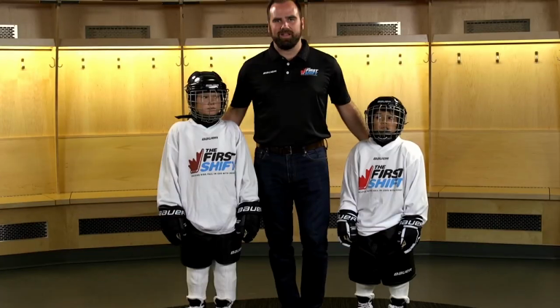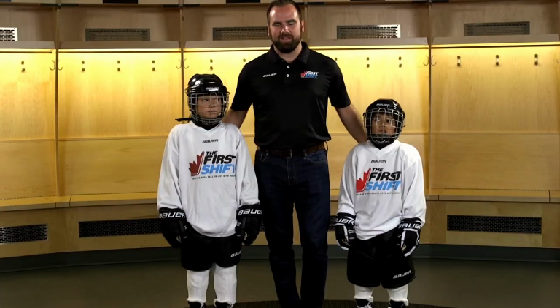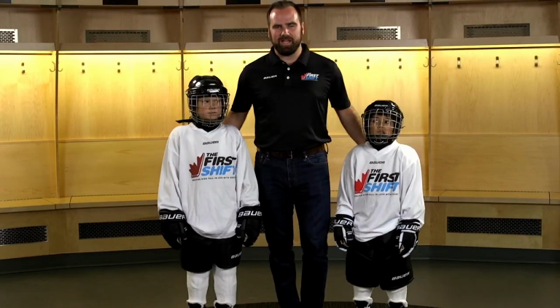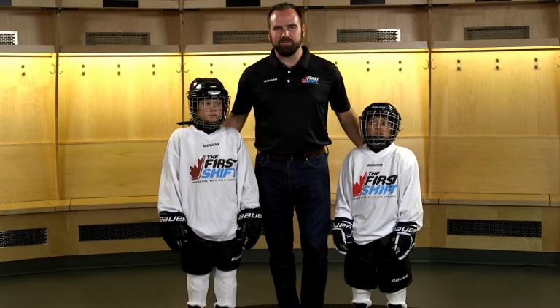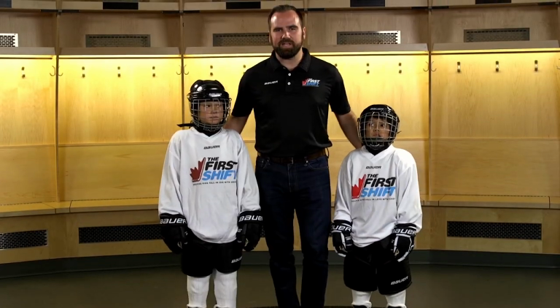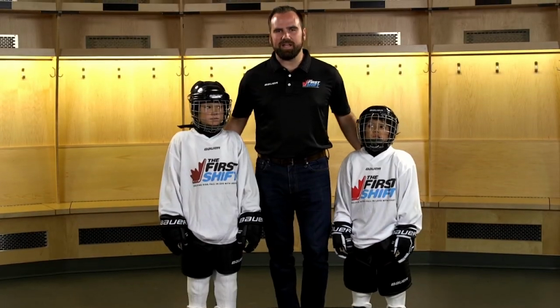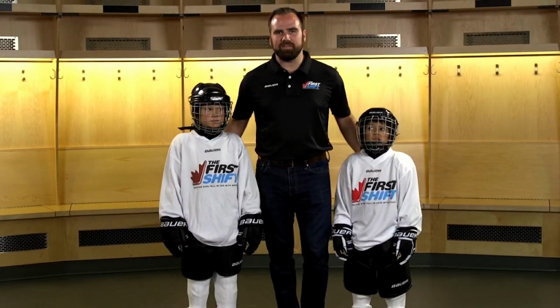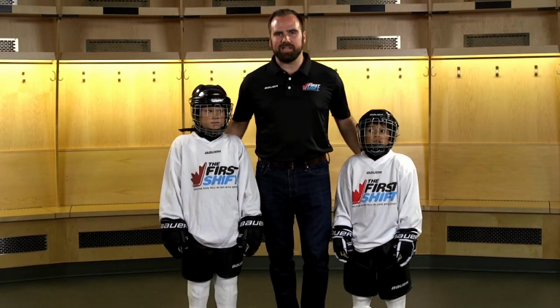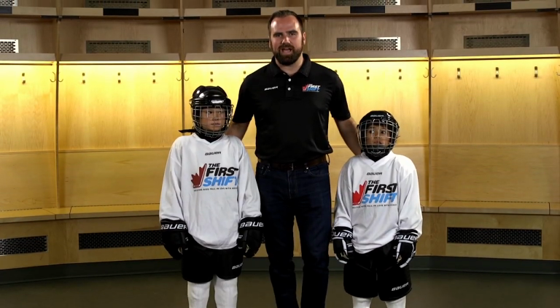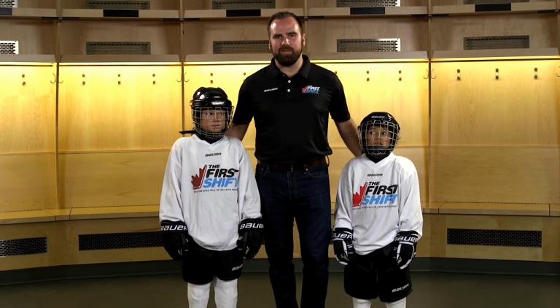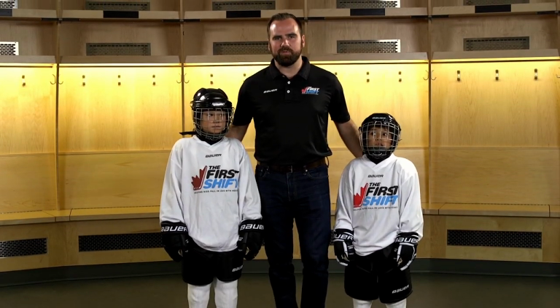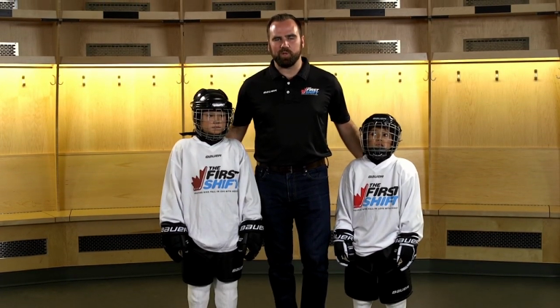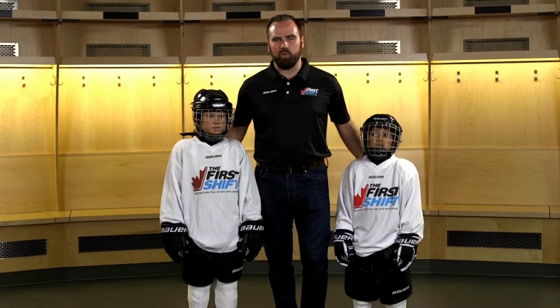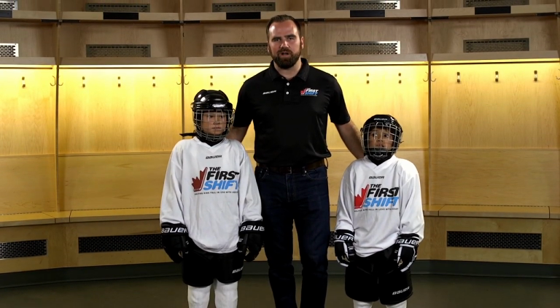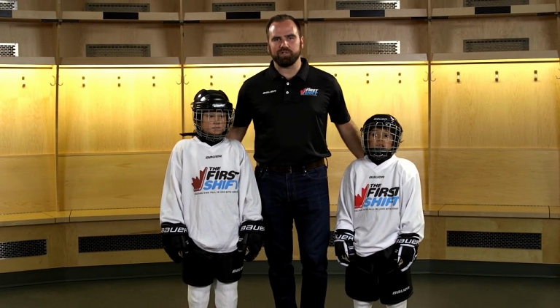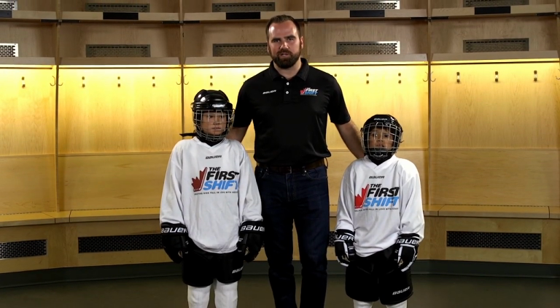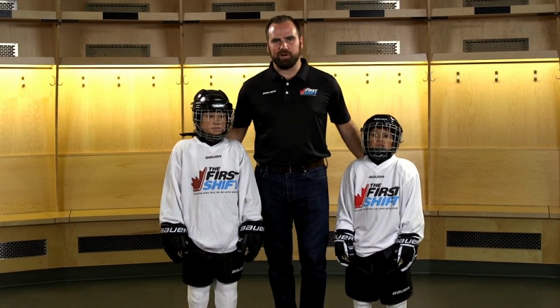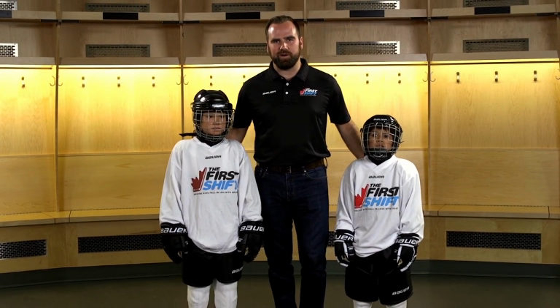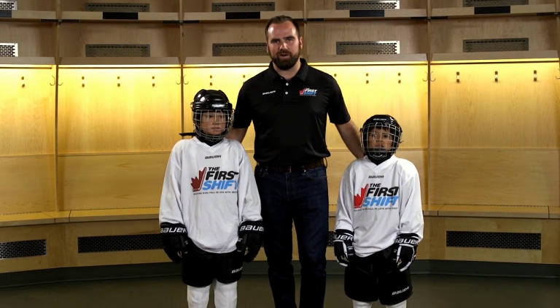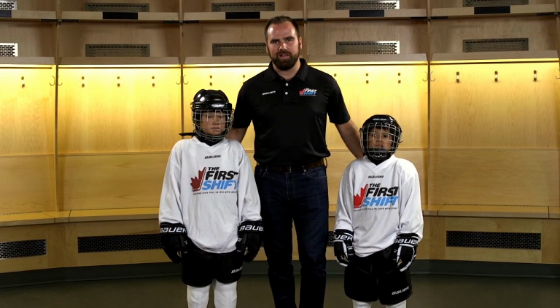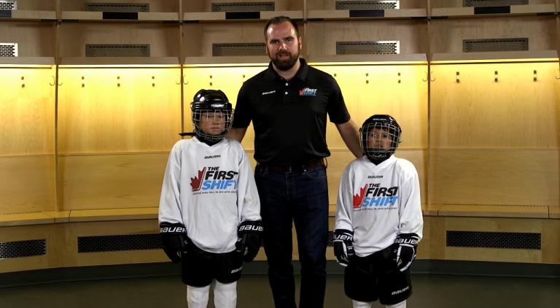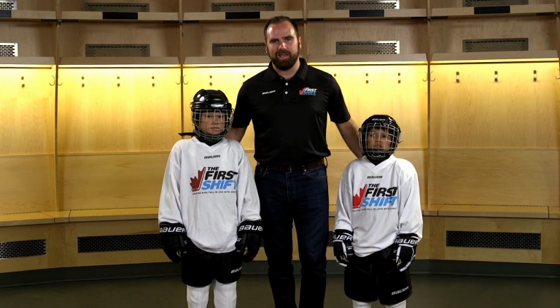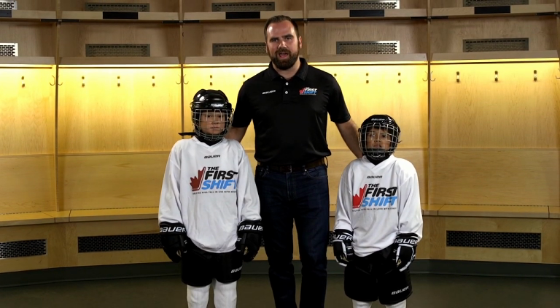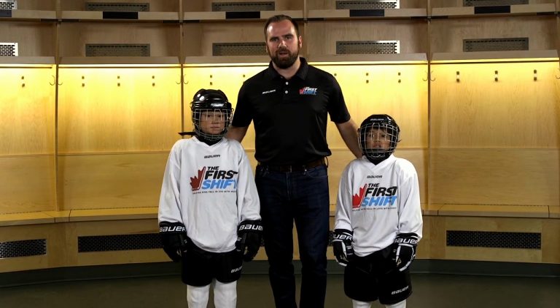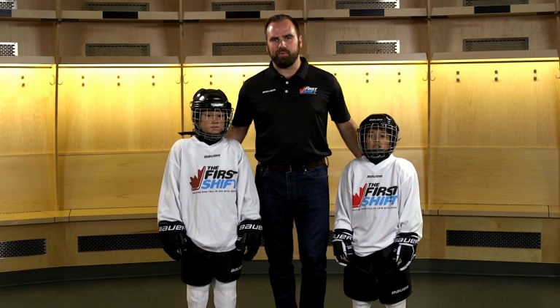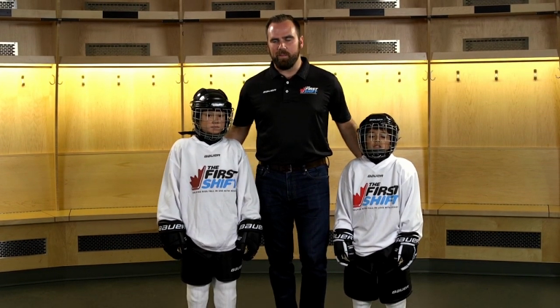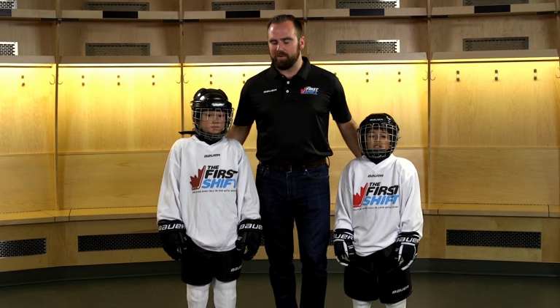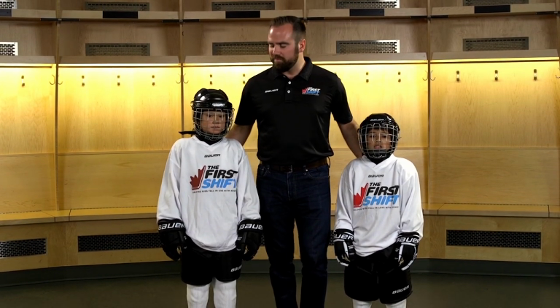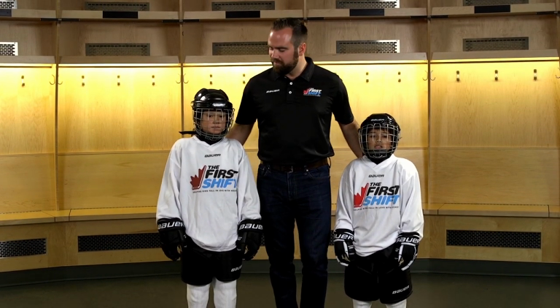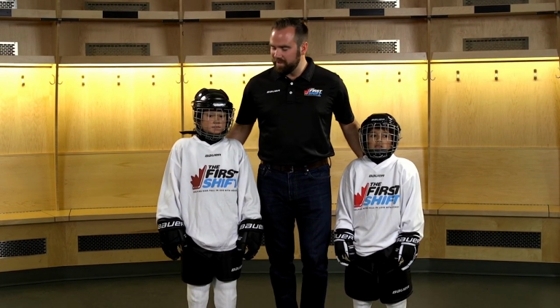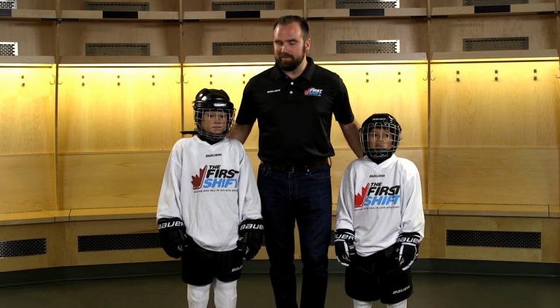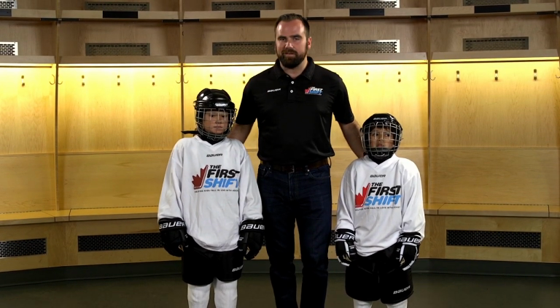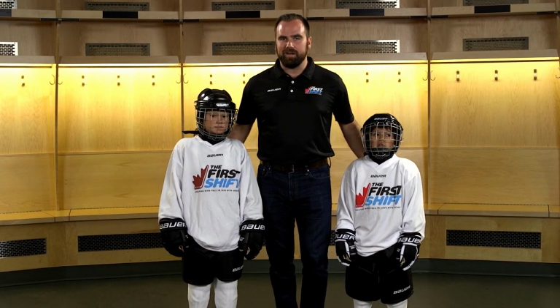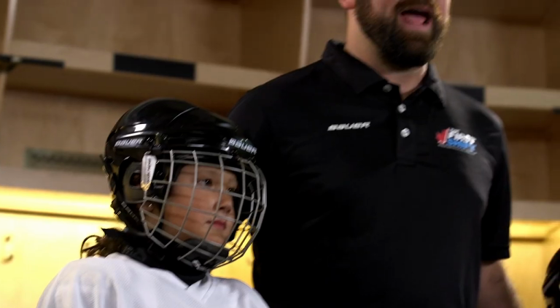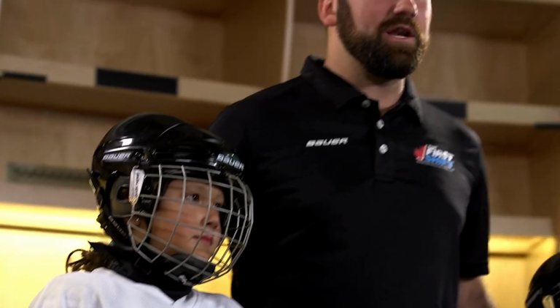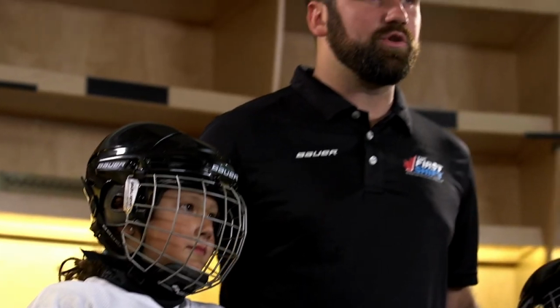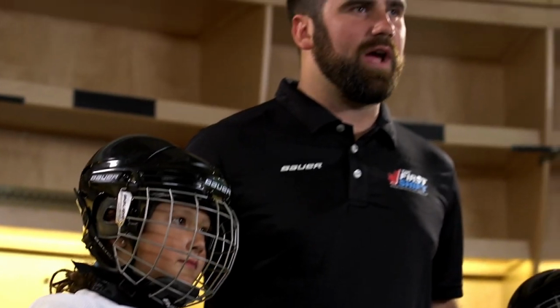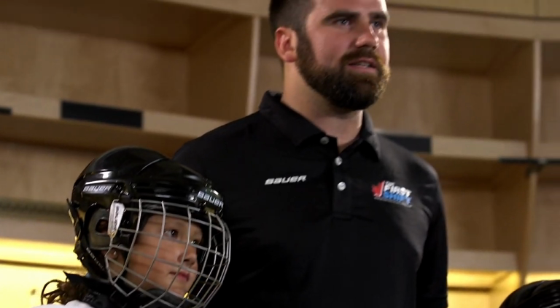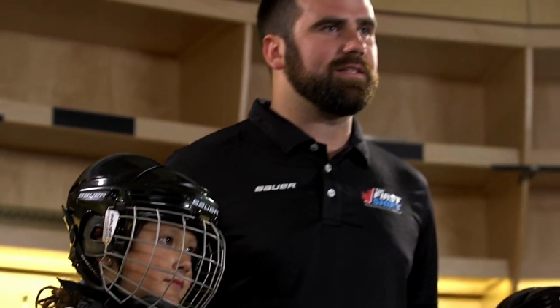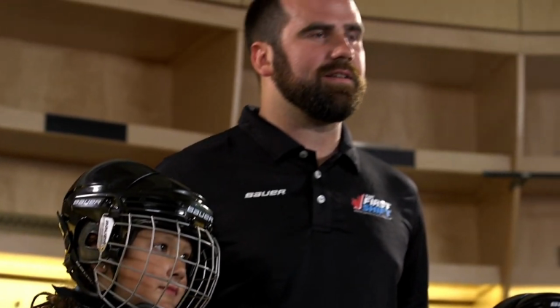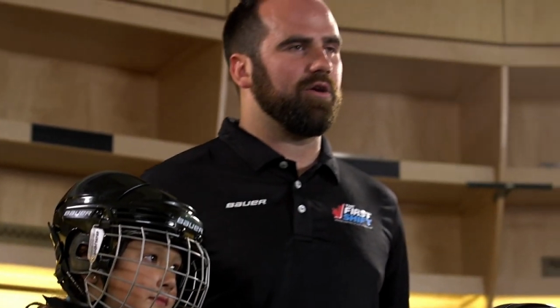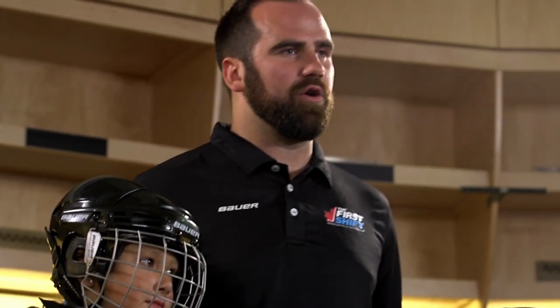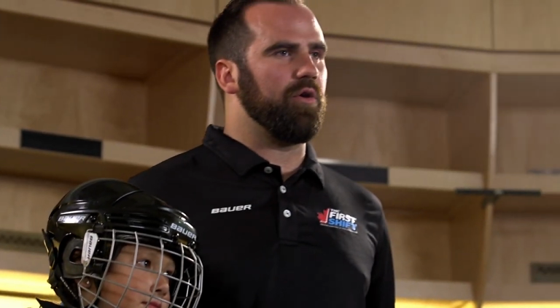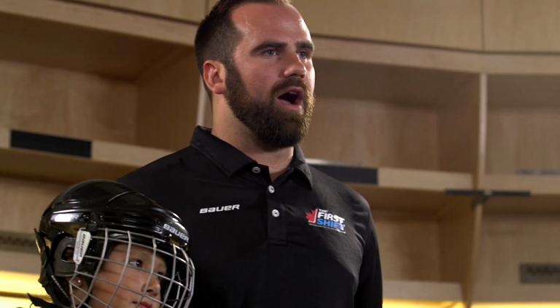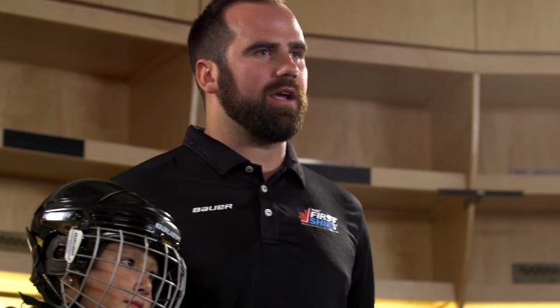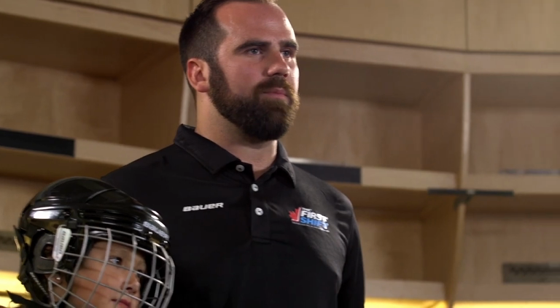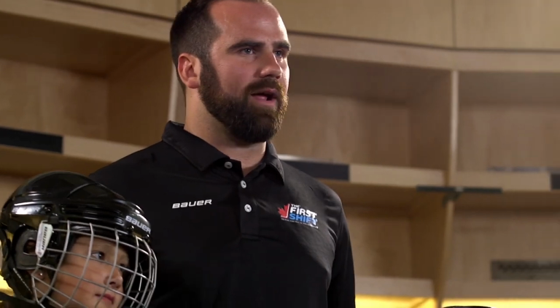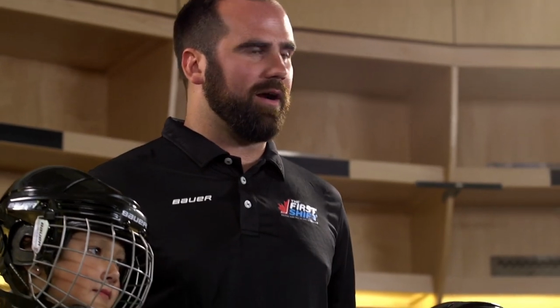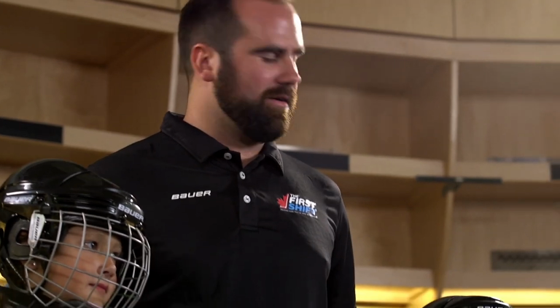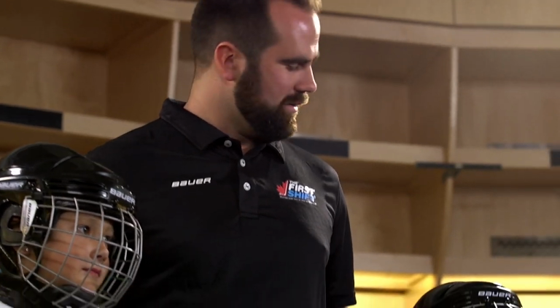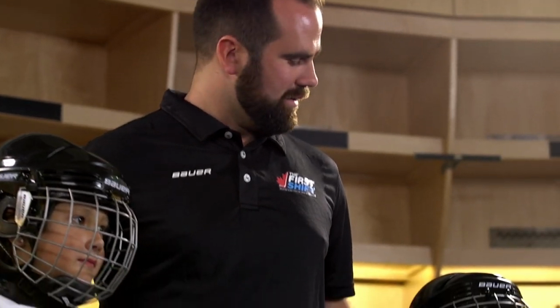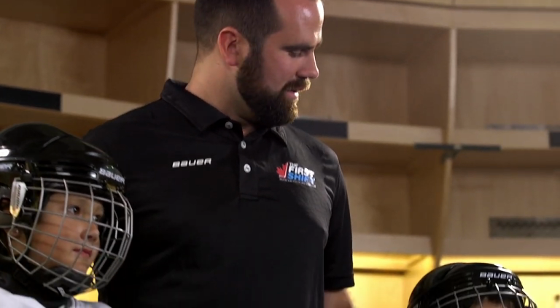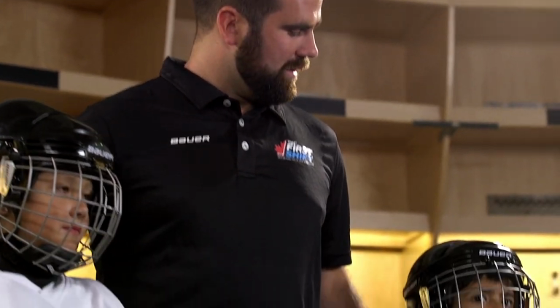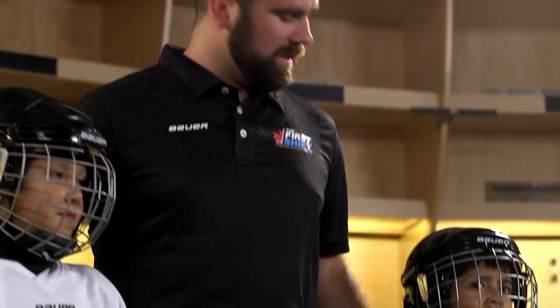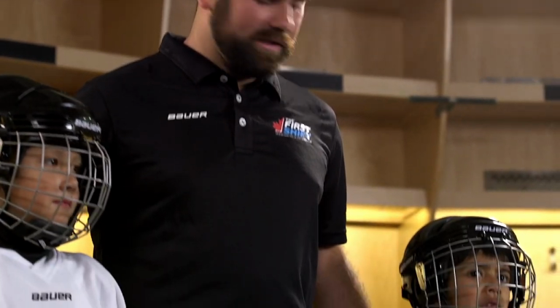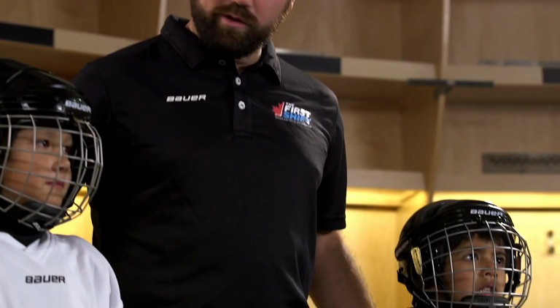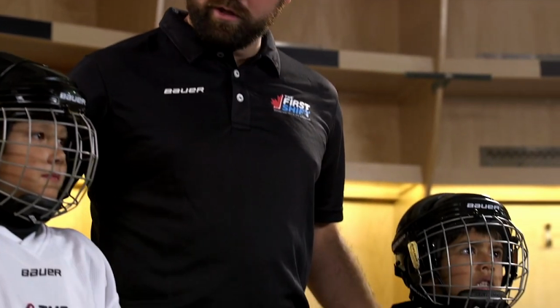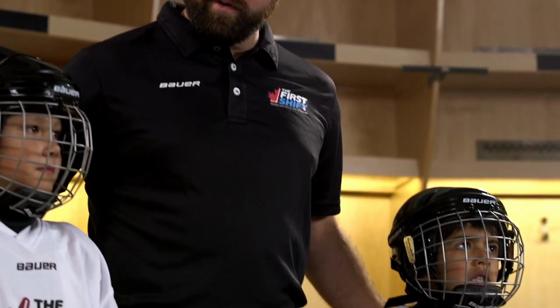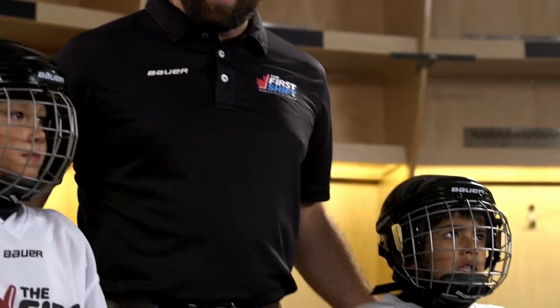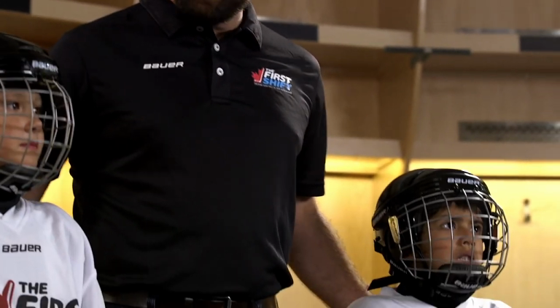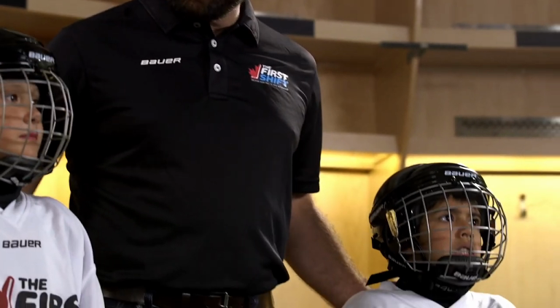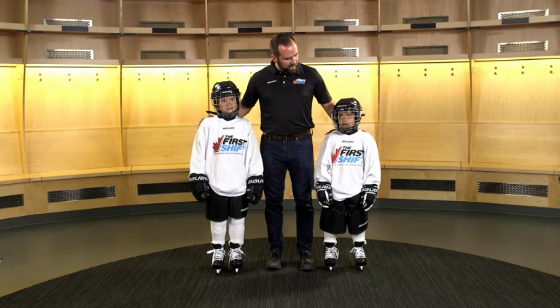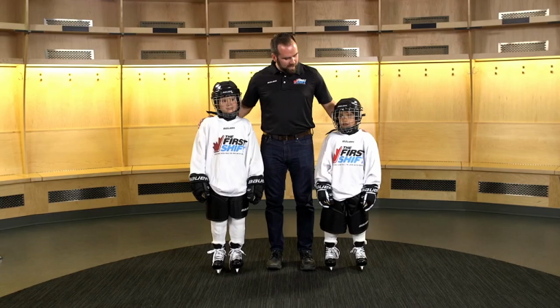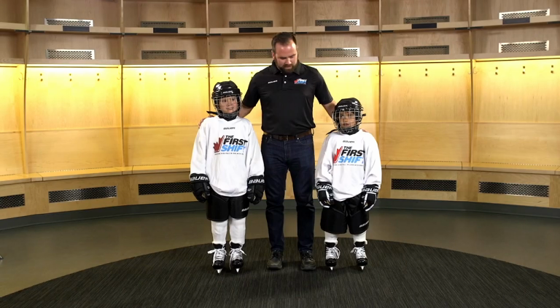Thanks for taking the time to watch and learn how to properly fit and dress your new hockey player. You two look ready to hit the ice!